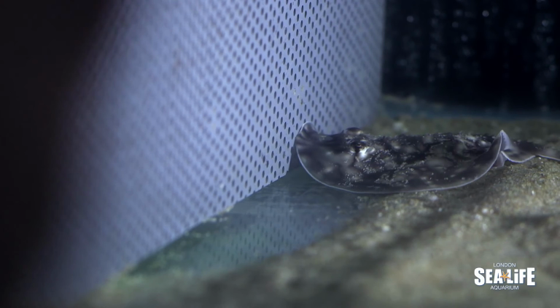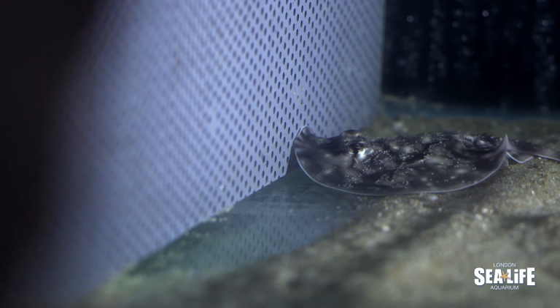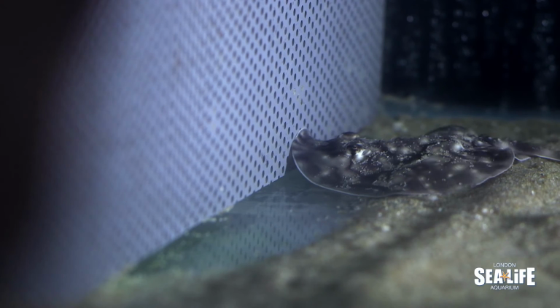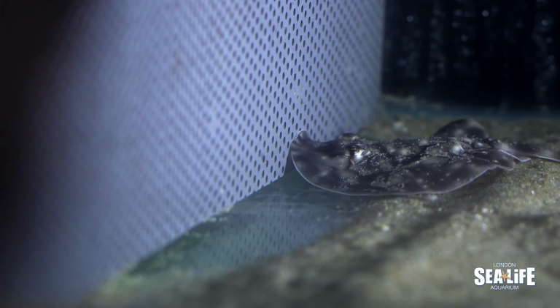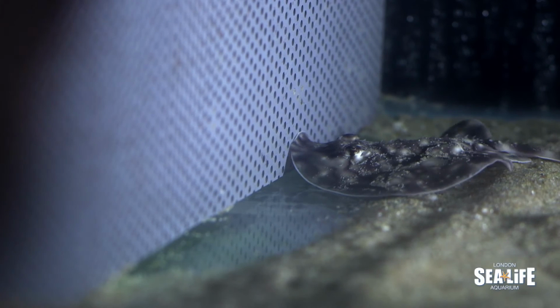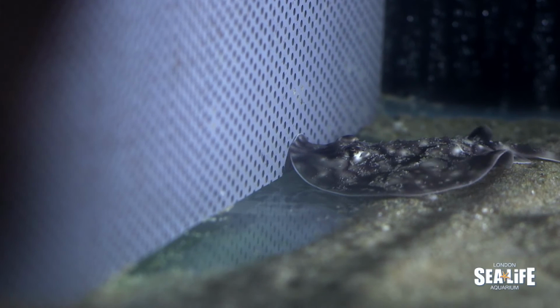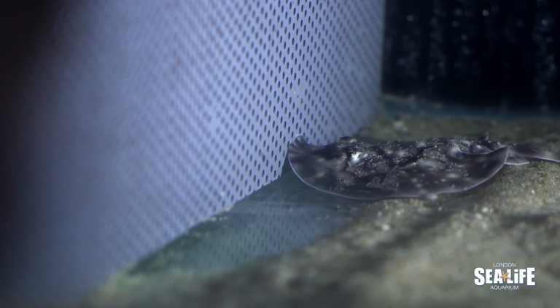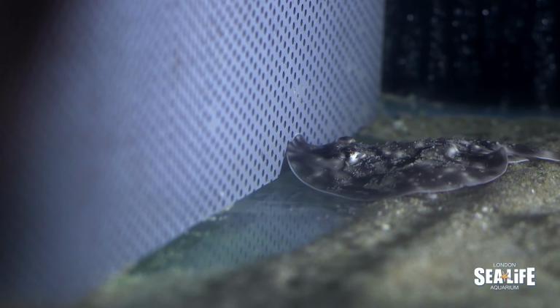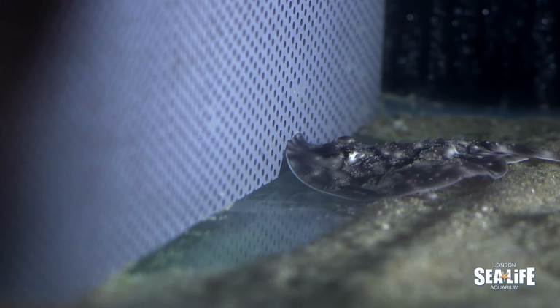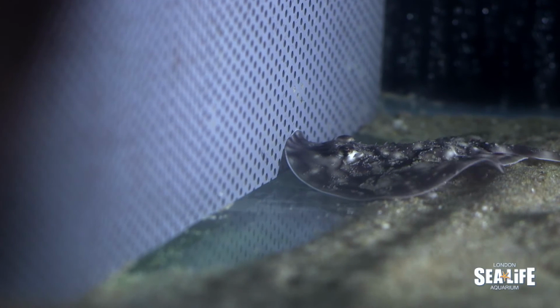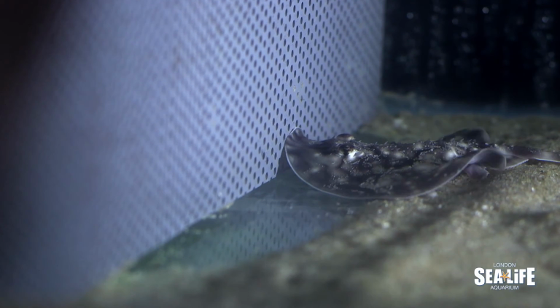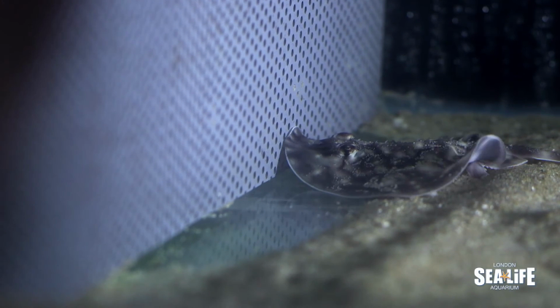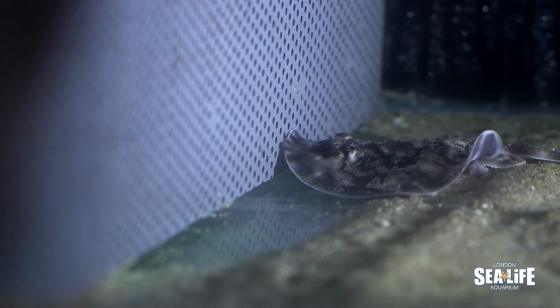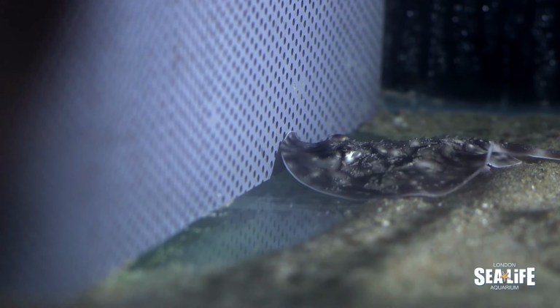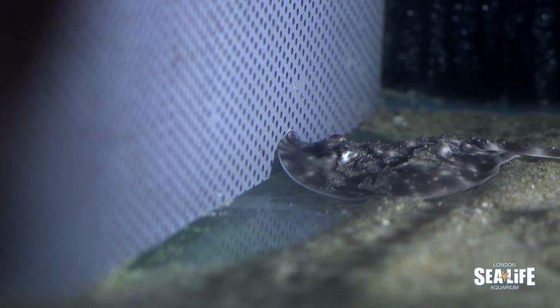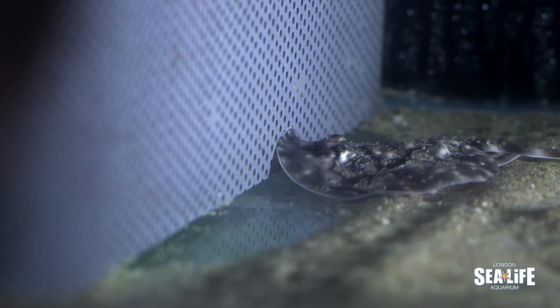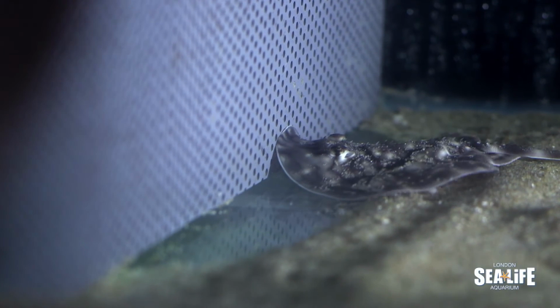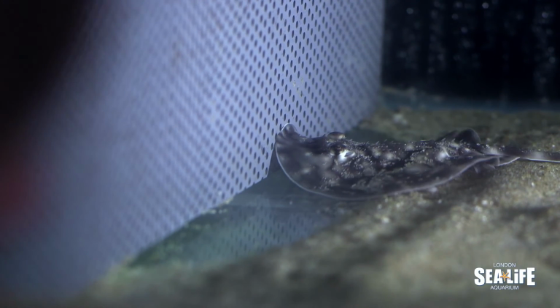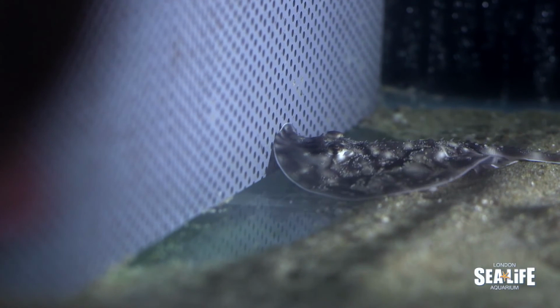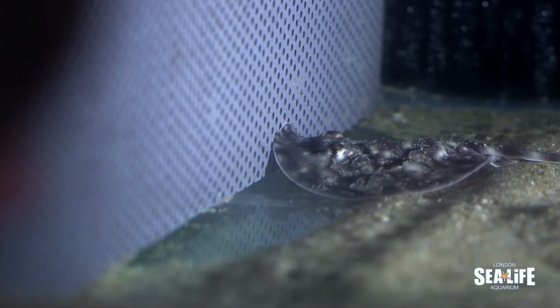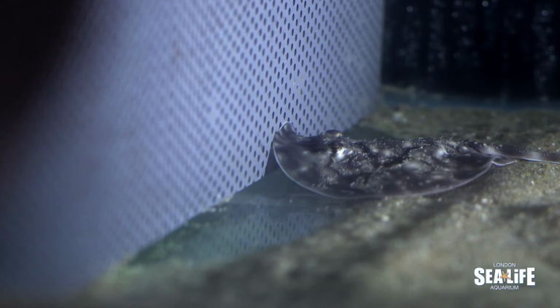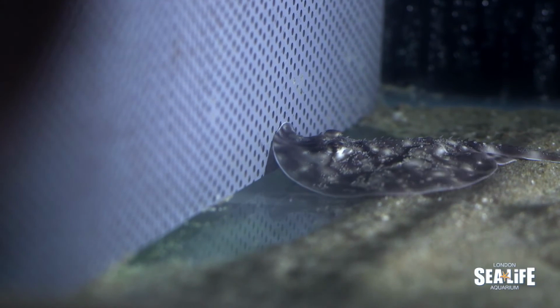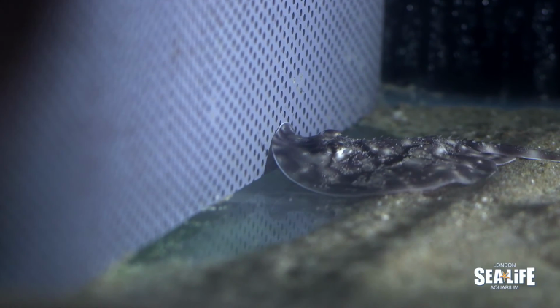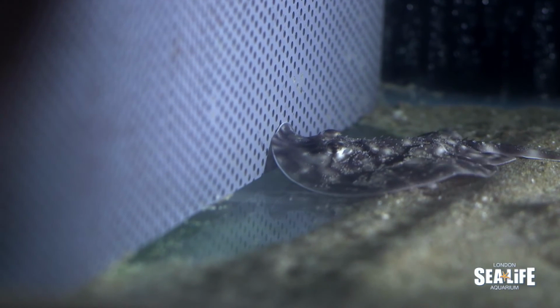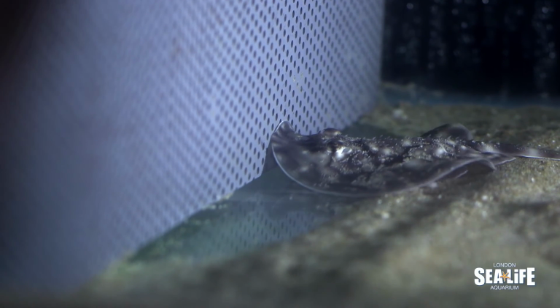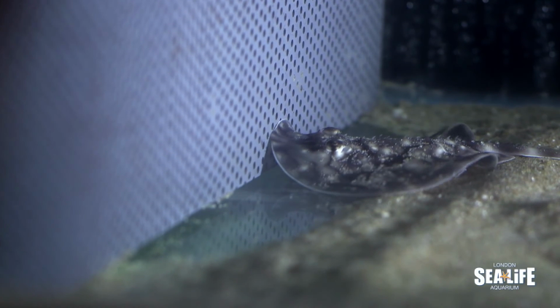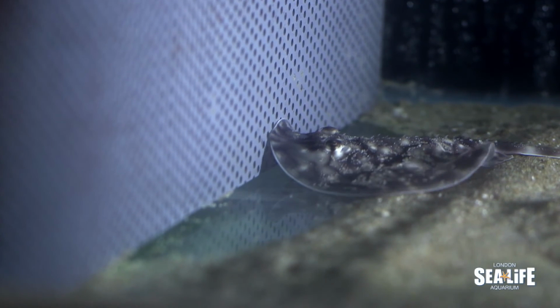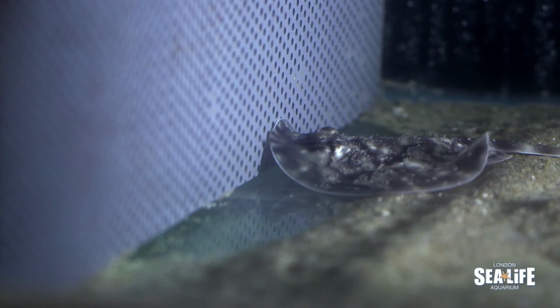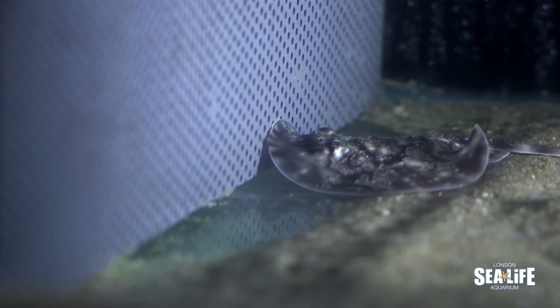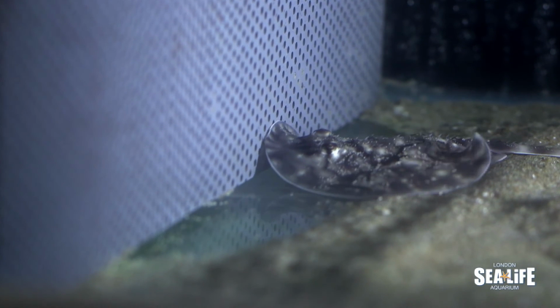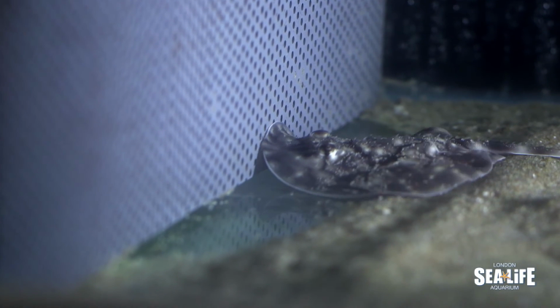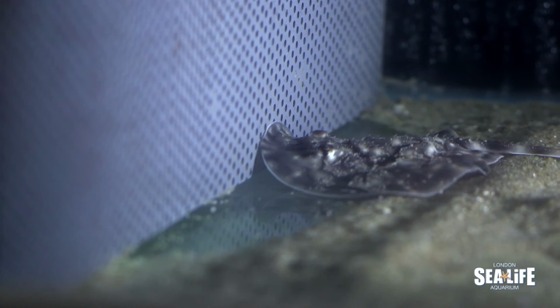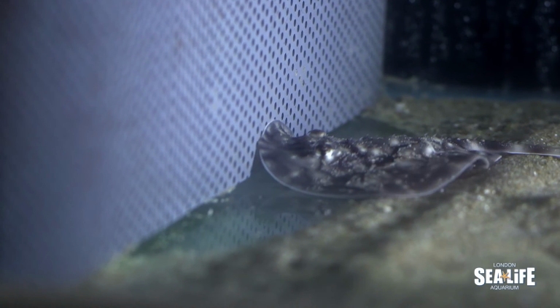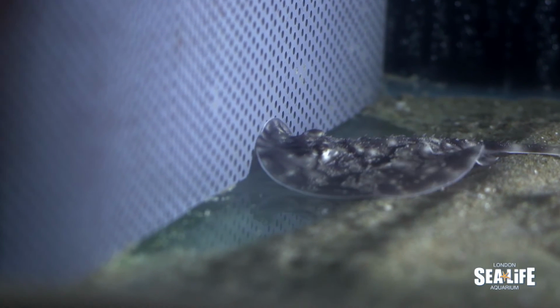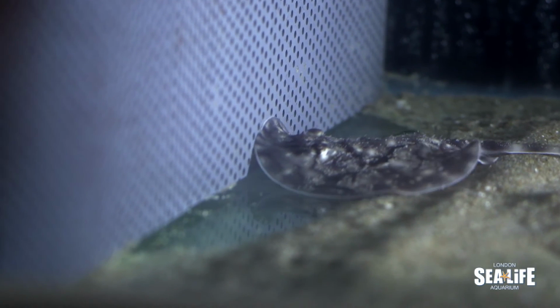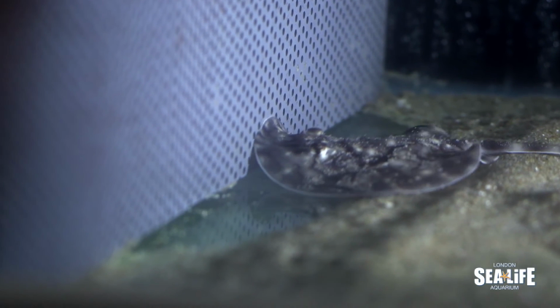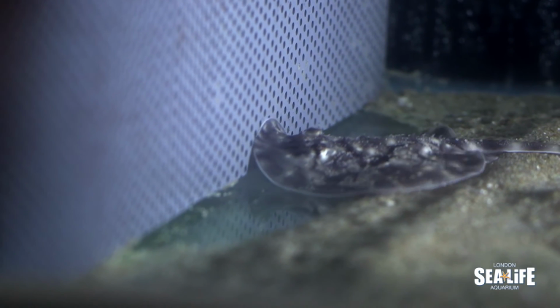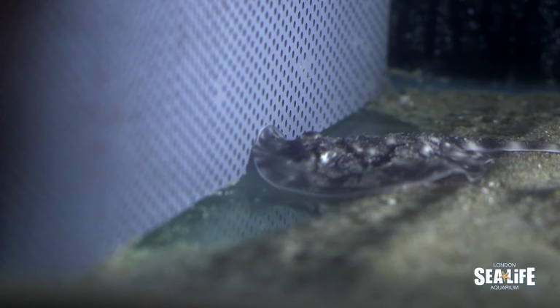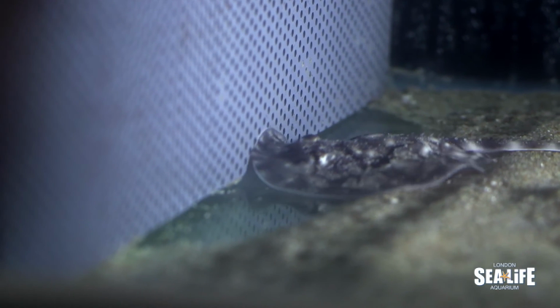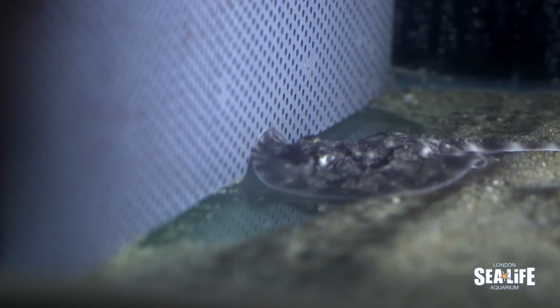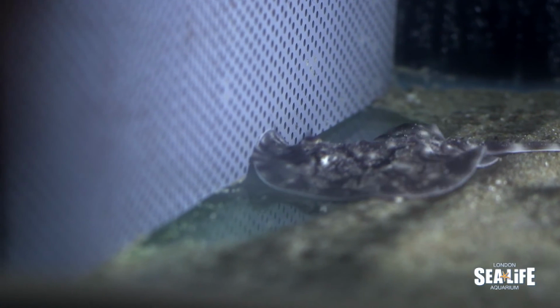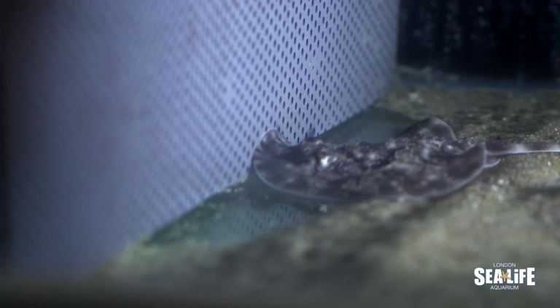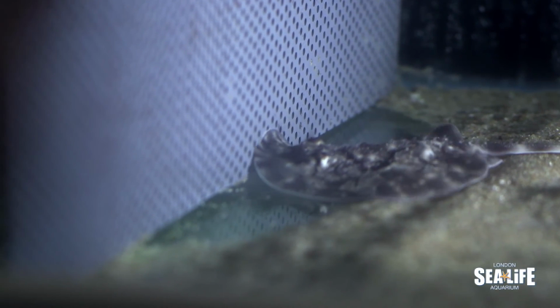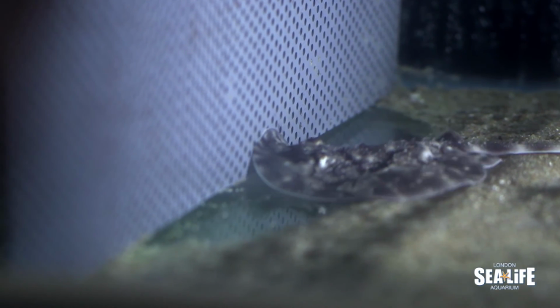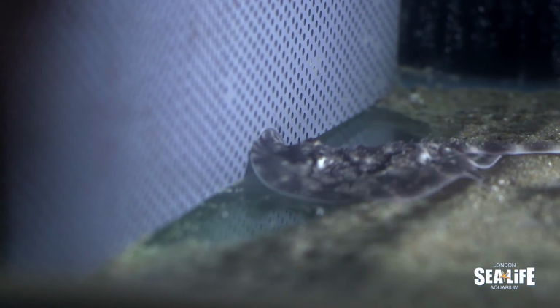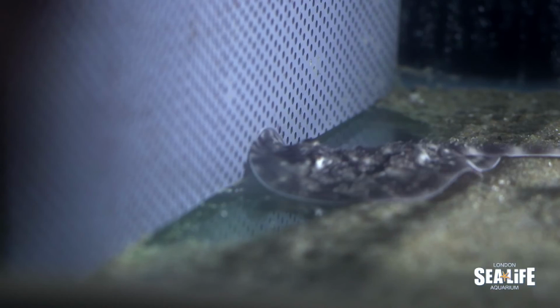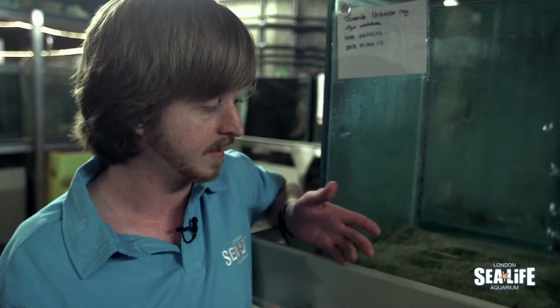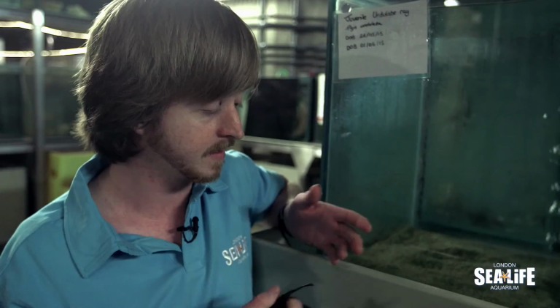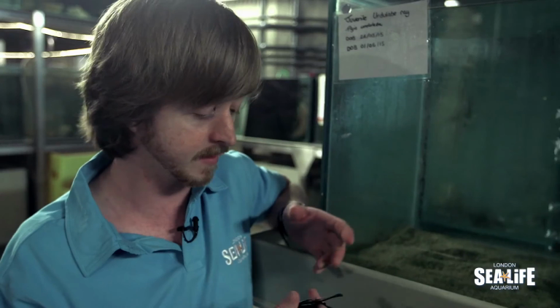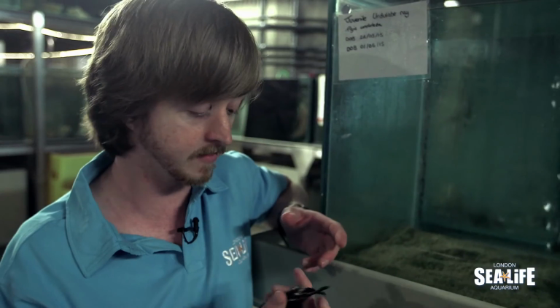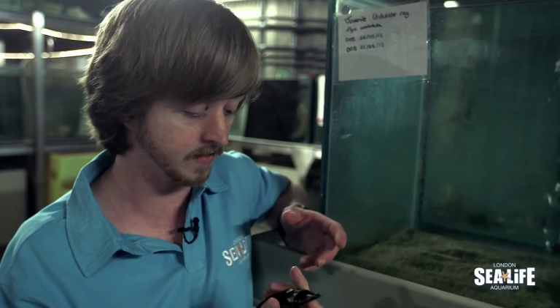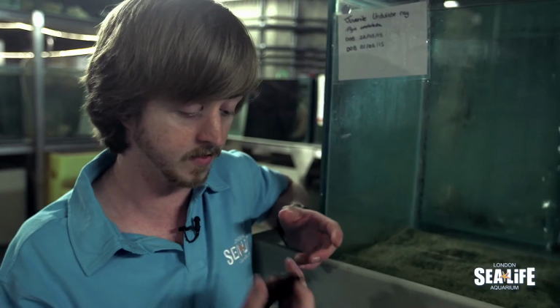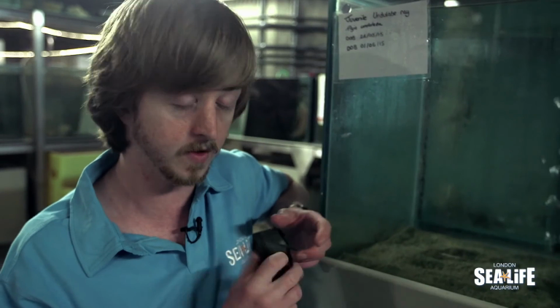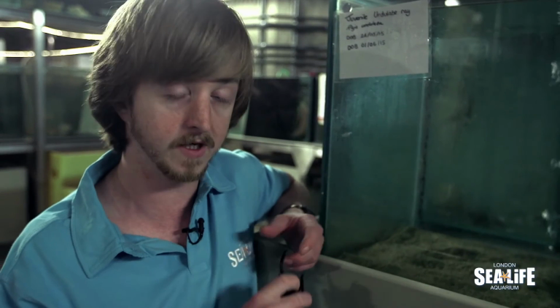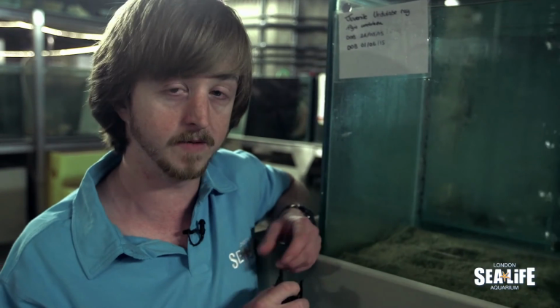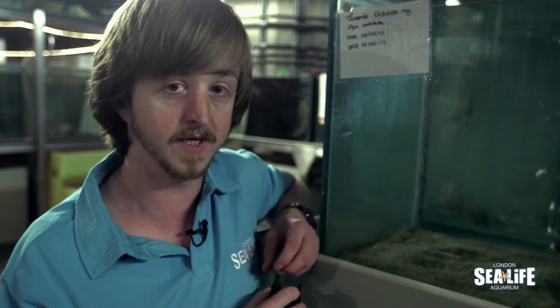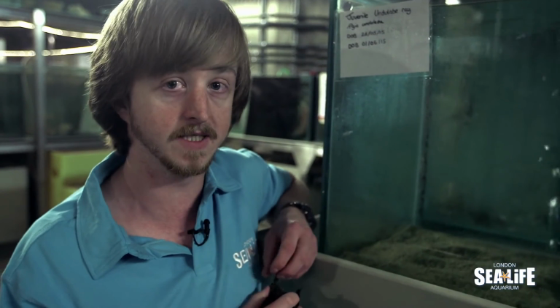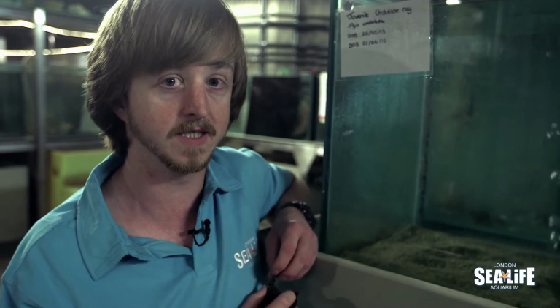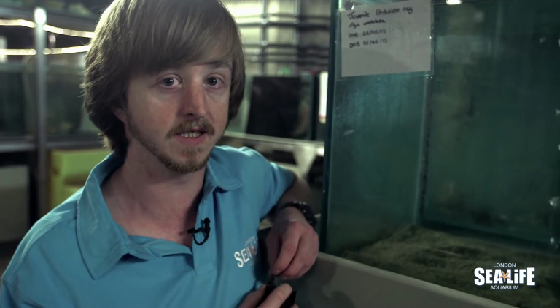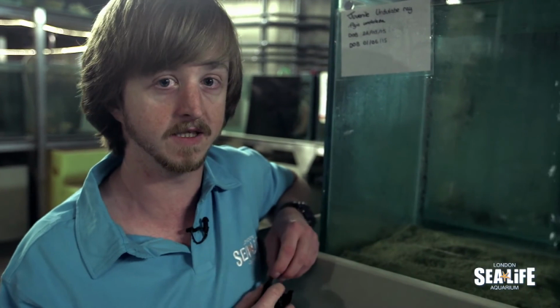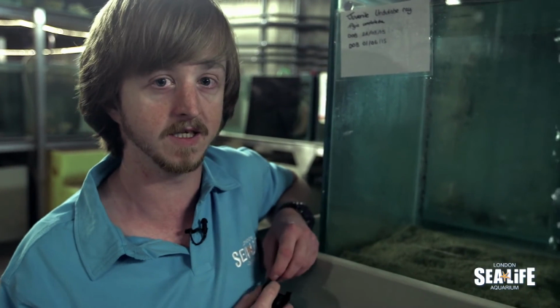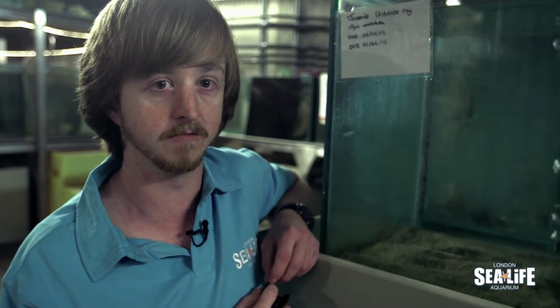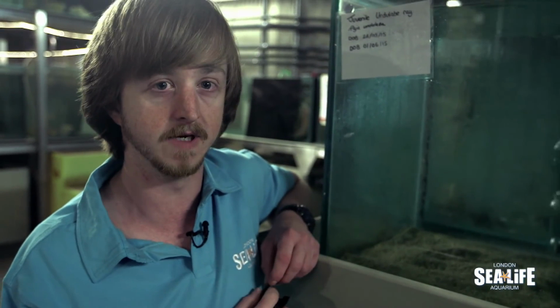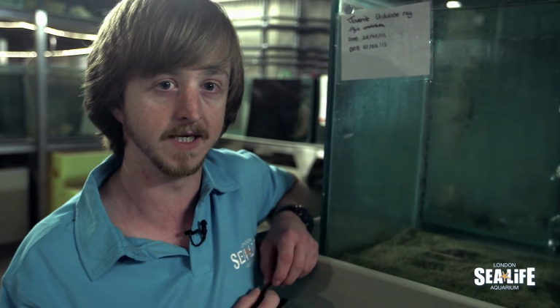It will hatch as a perfect miniature individual, just like what you see here — ready to fend for itself, feed, and hide from its predators. So quite an amazing thing really.